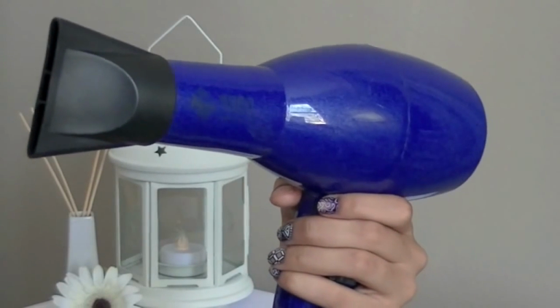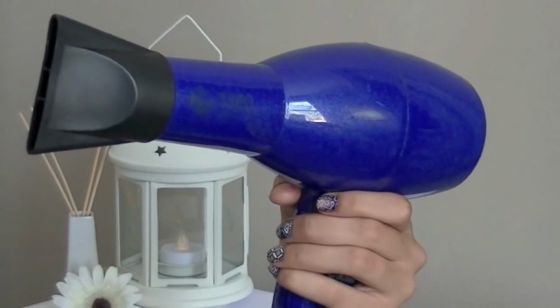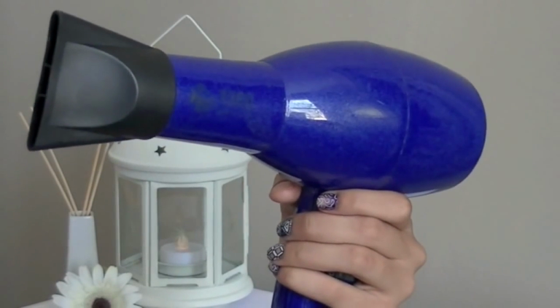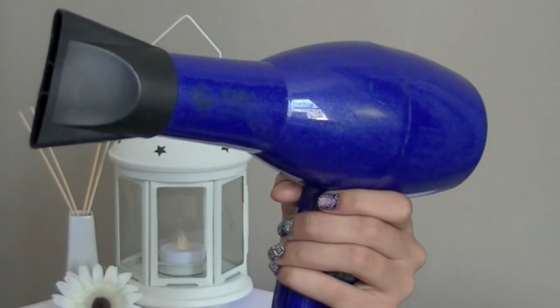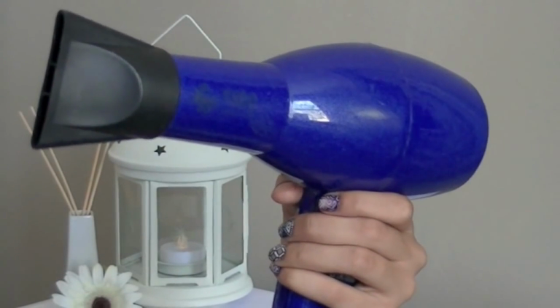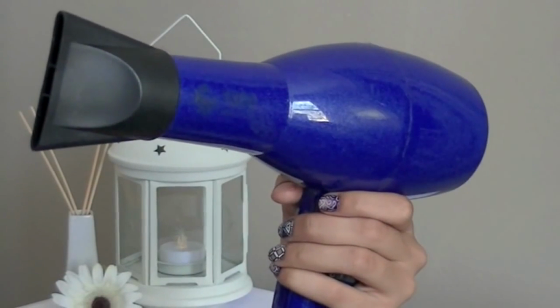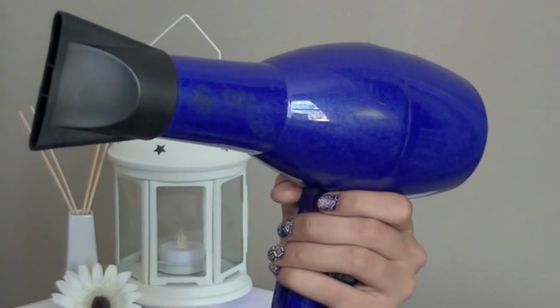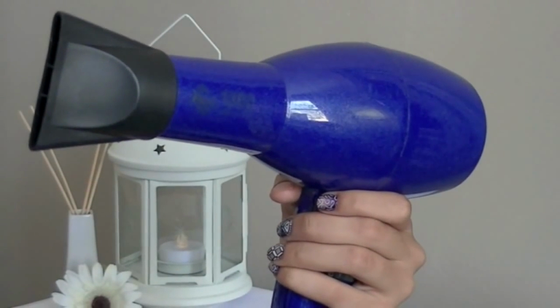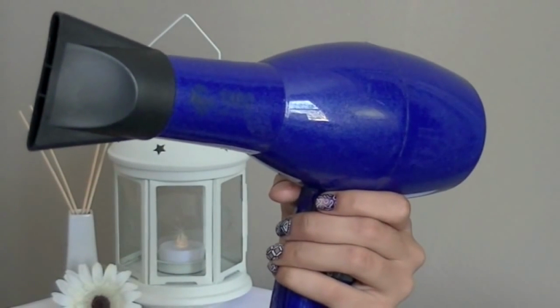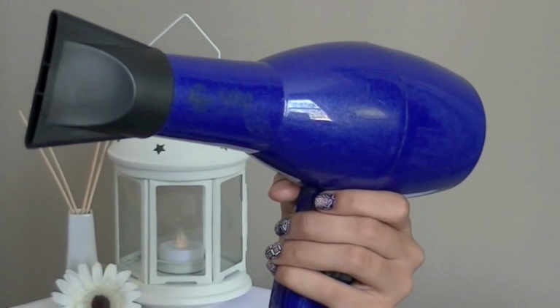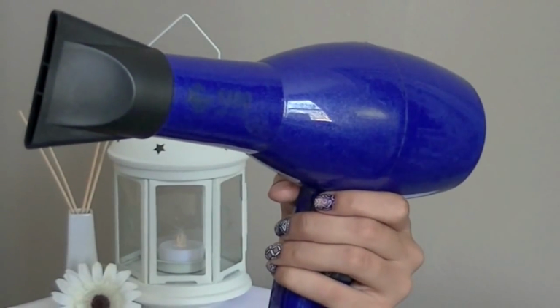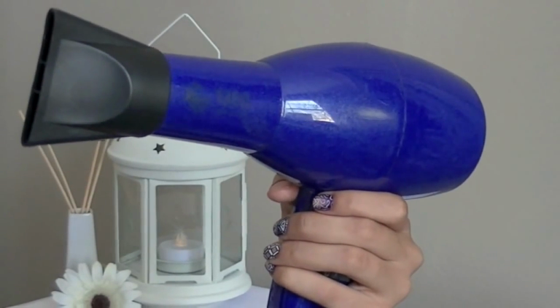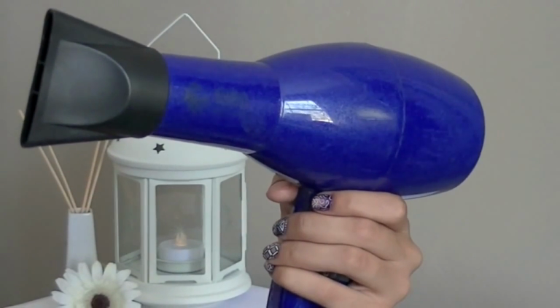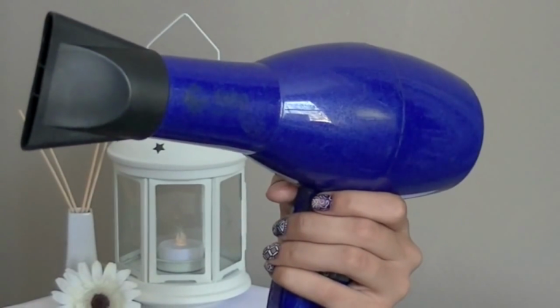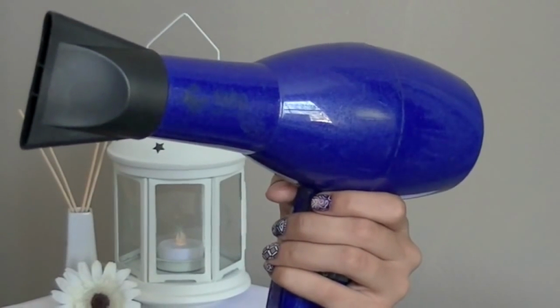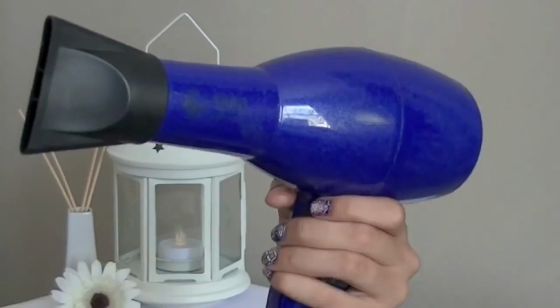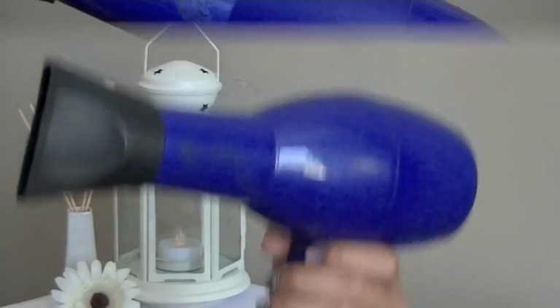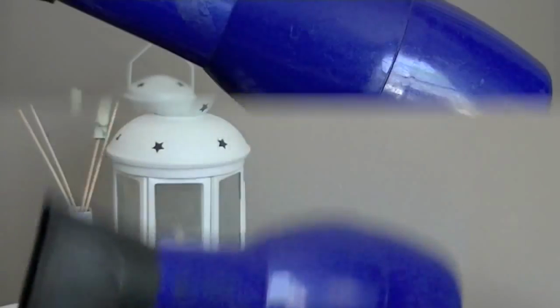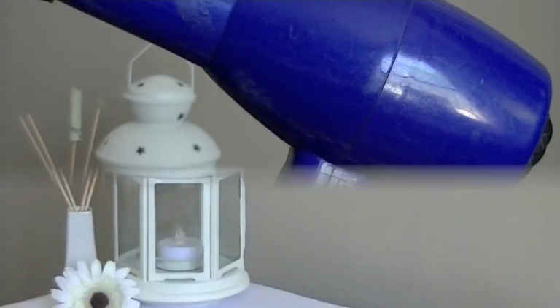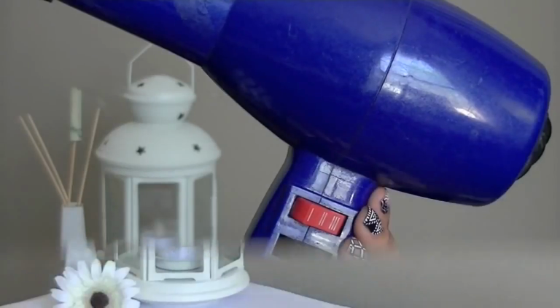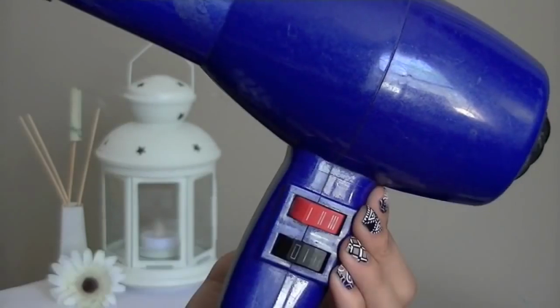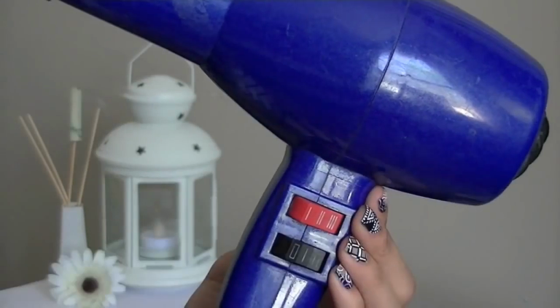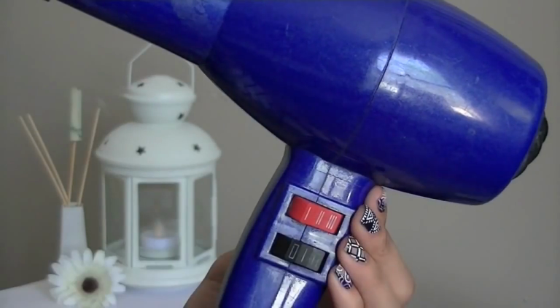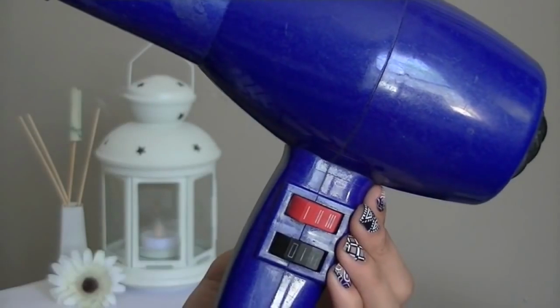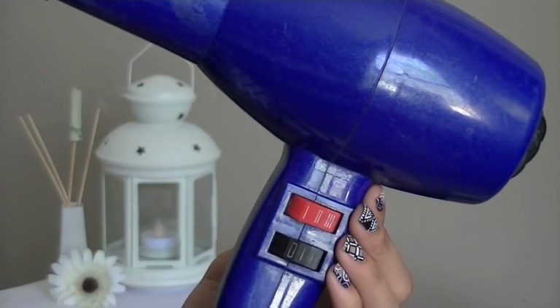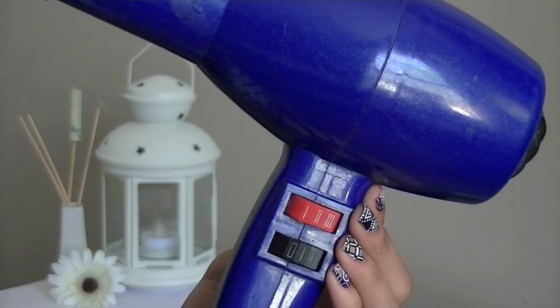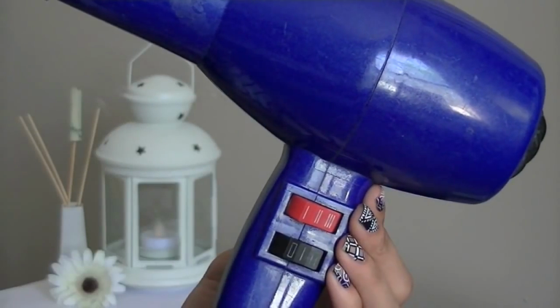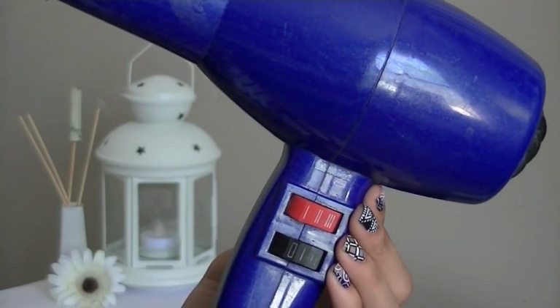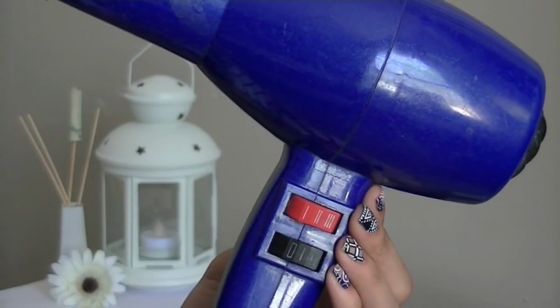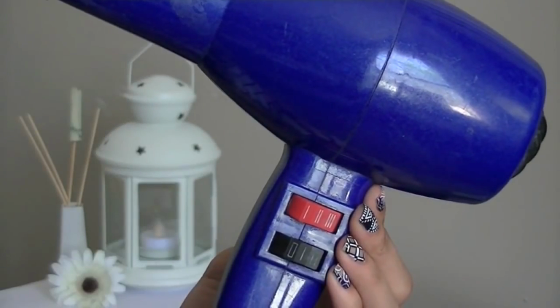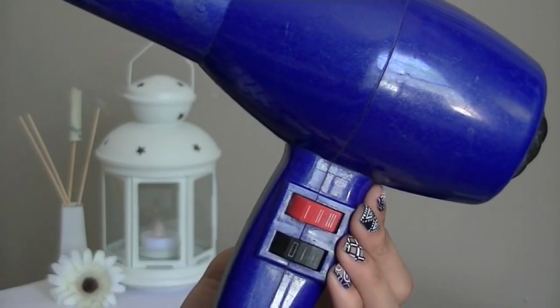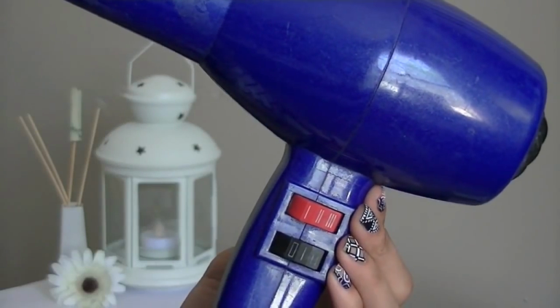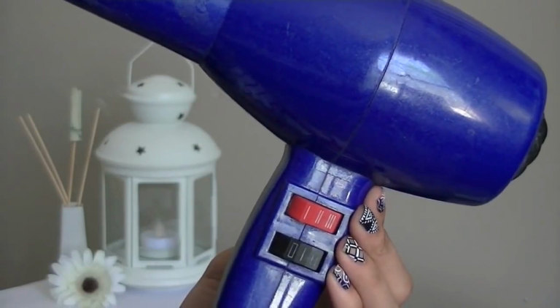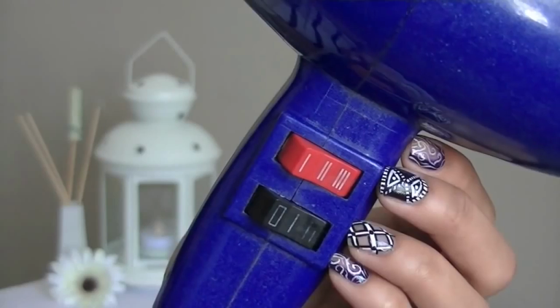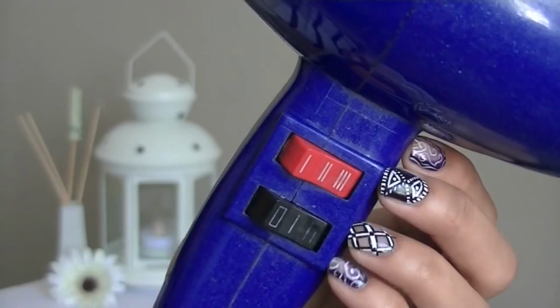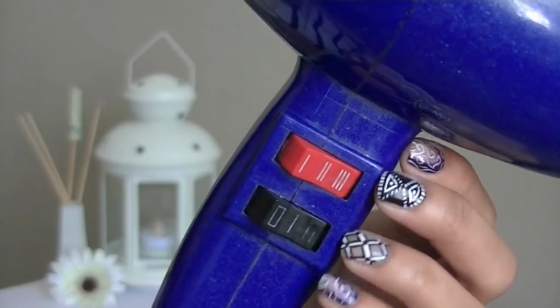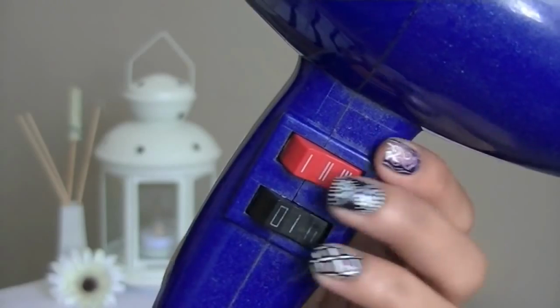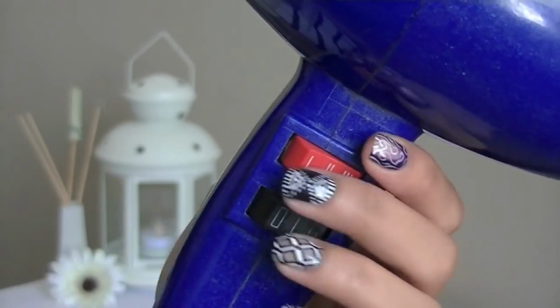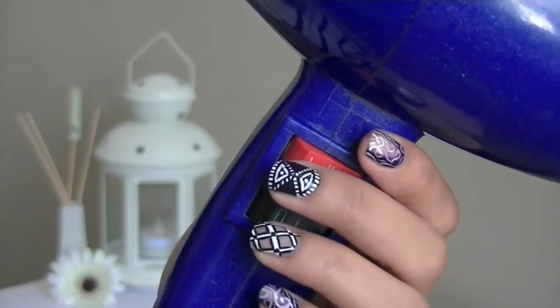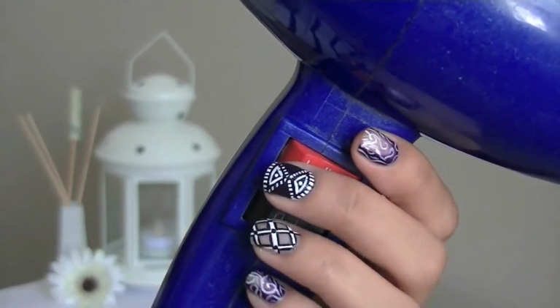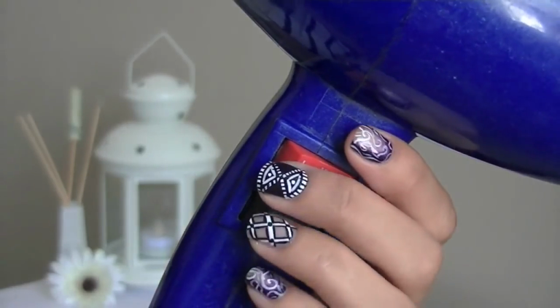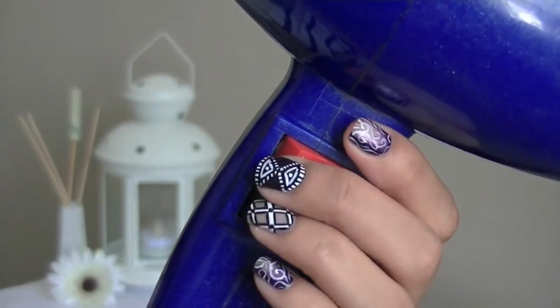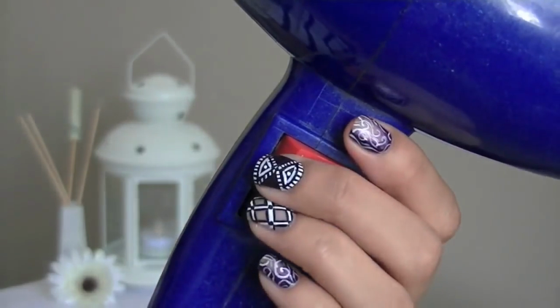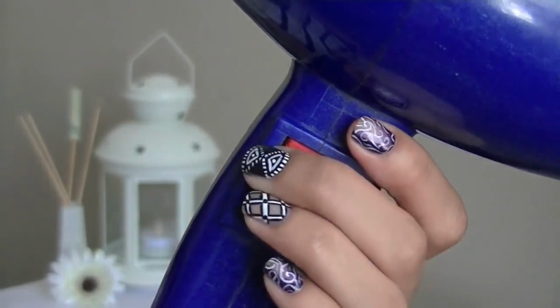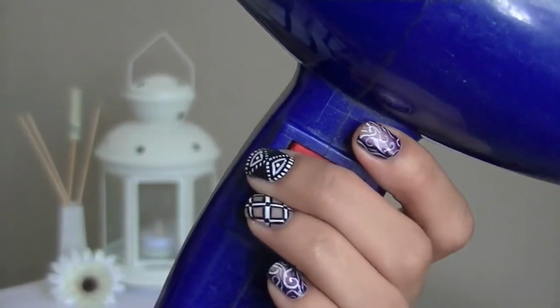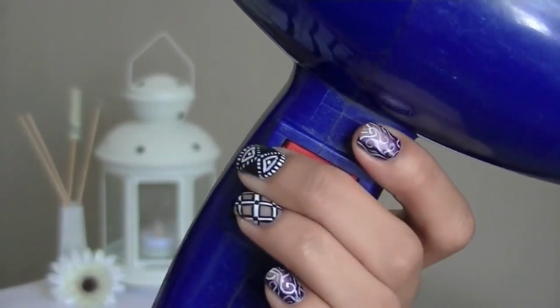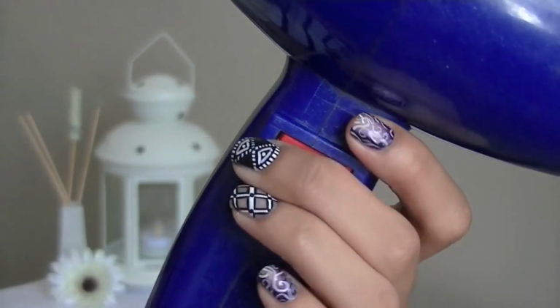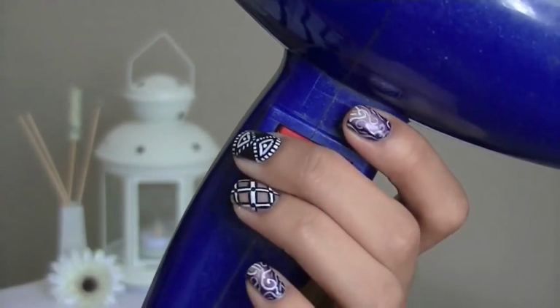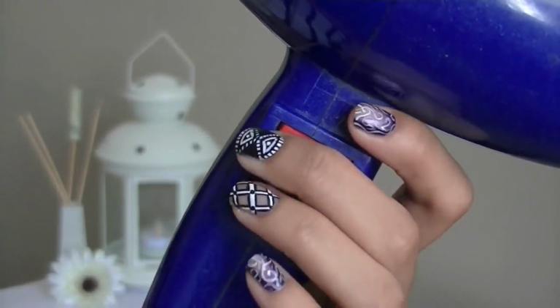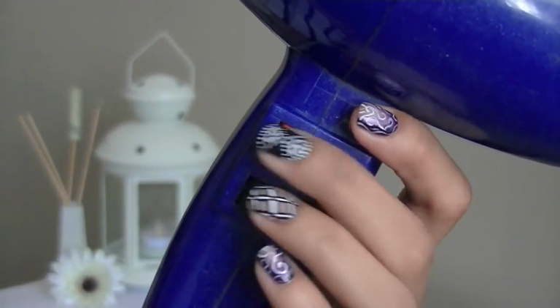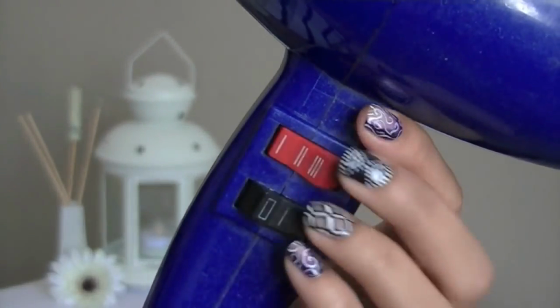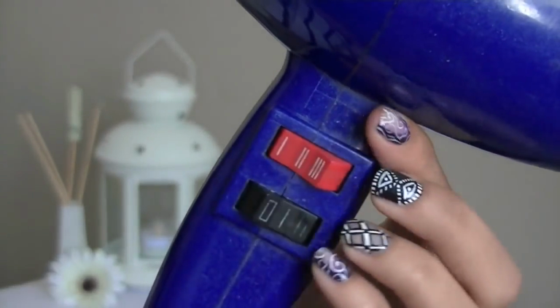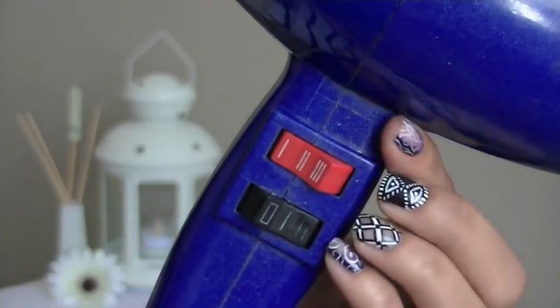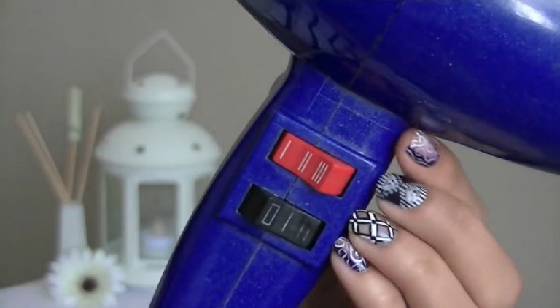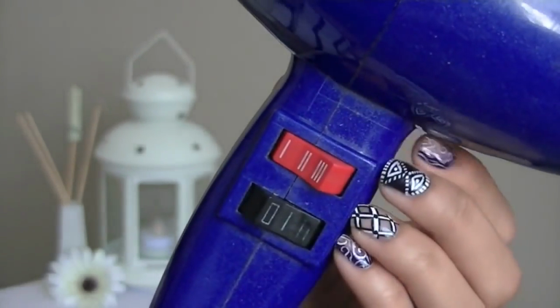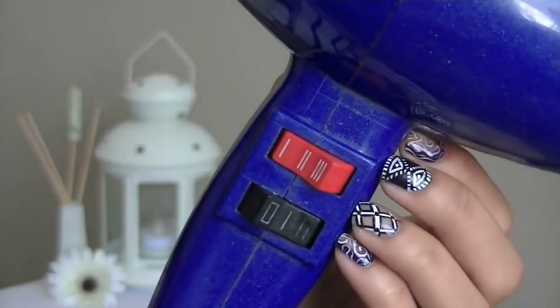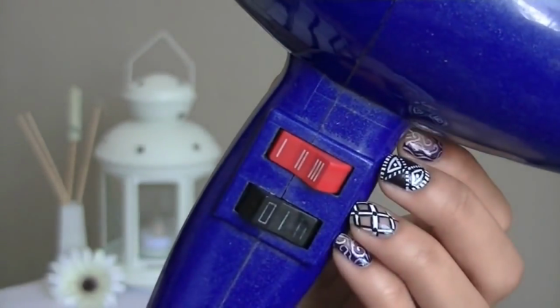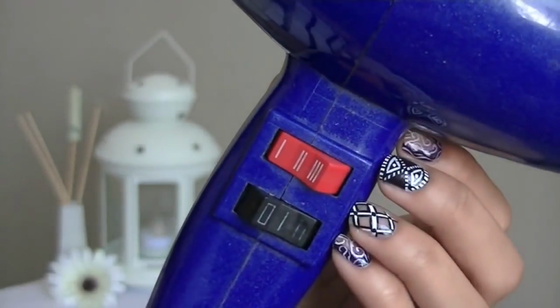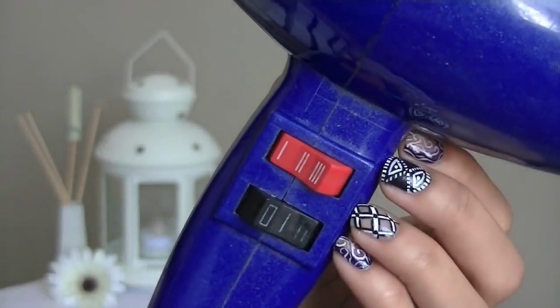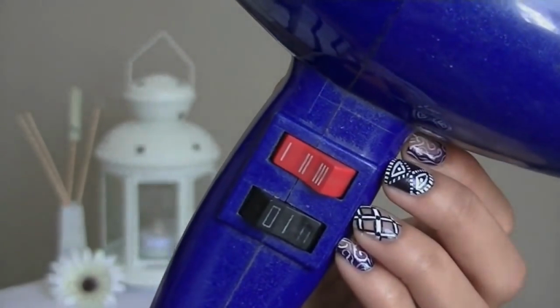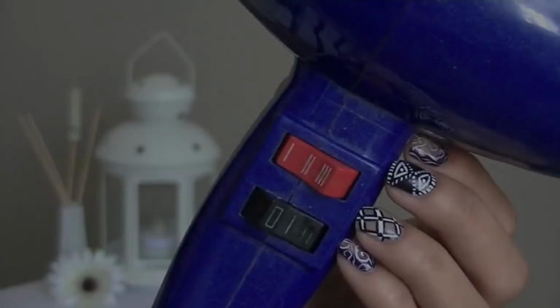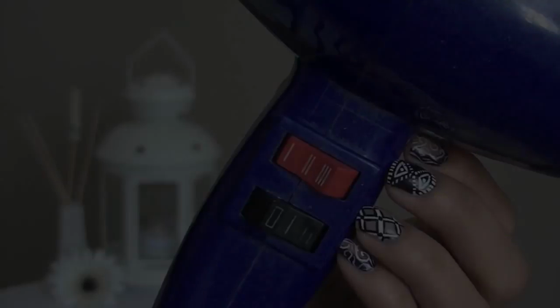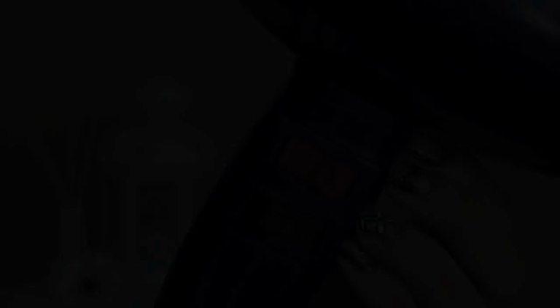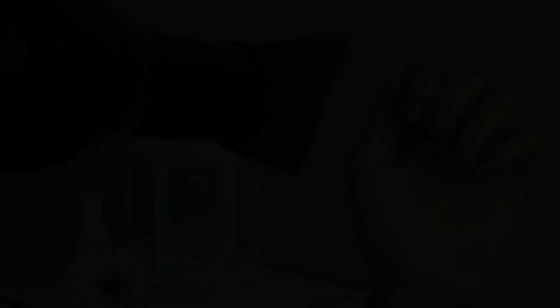Rather than constantly blowing on your nails, use a hair dryer. Just fix it to the coolest setting and don't point it too closely to your nails.